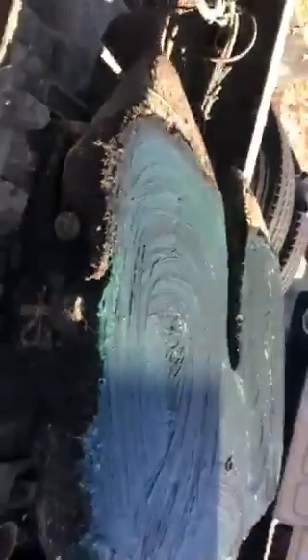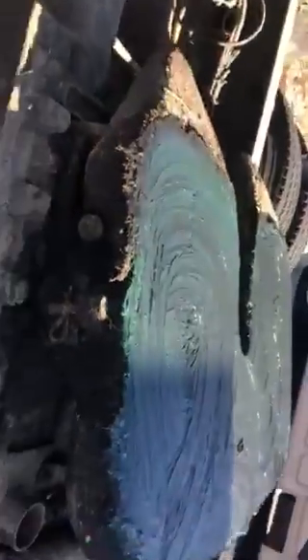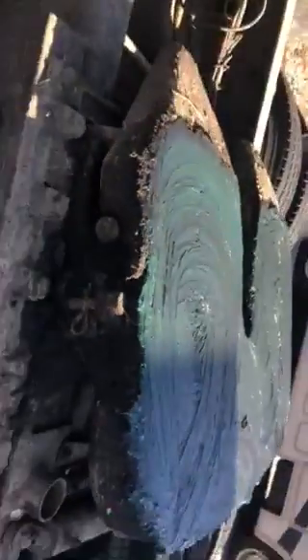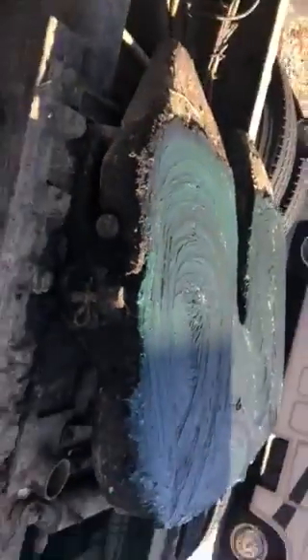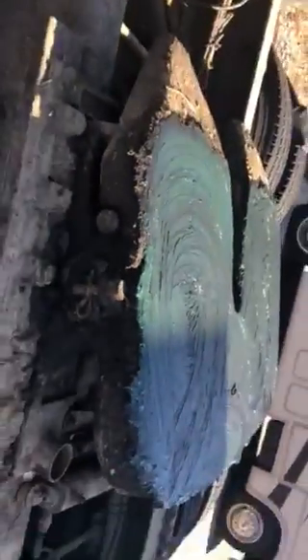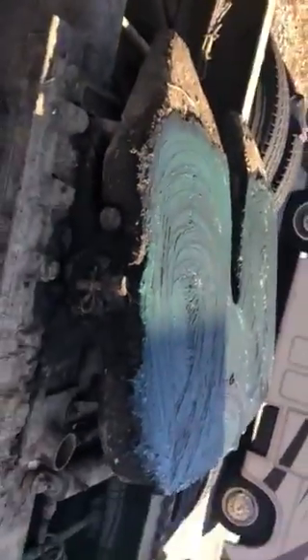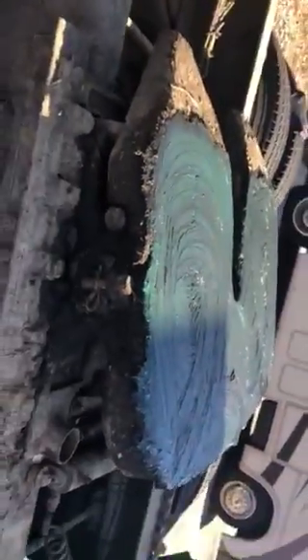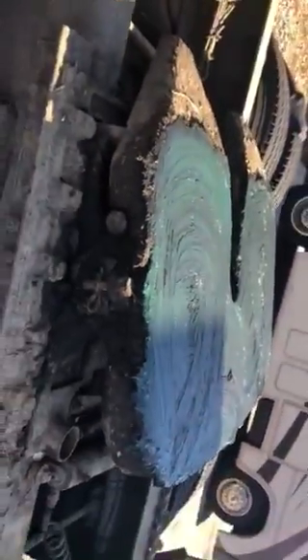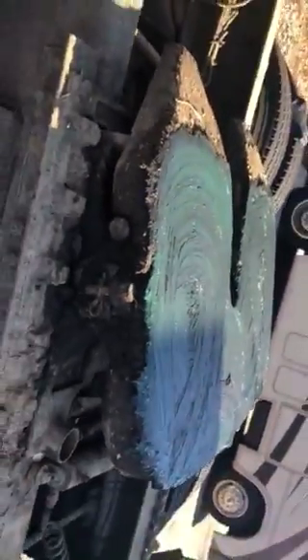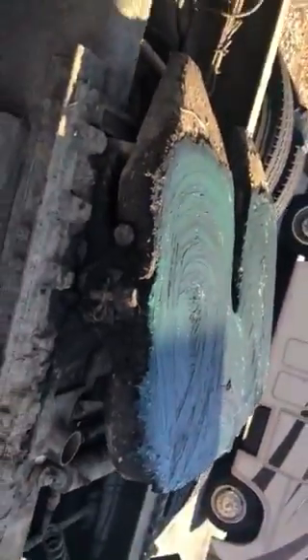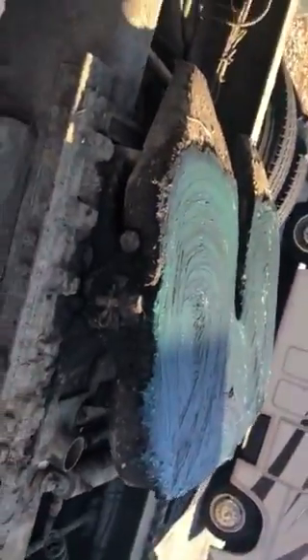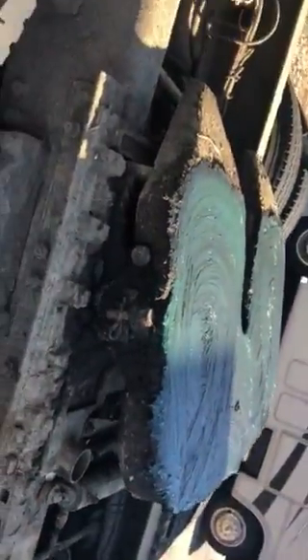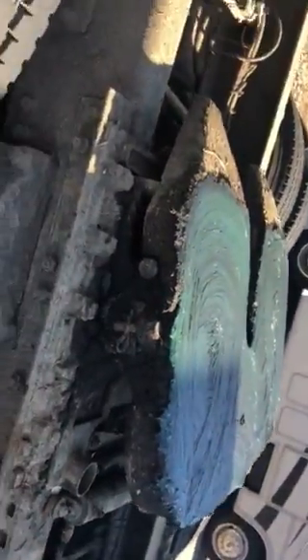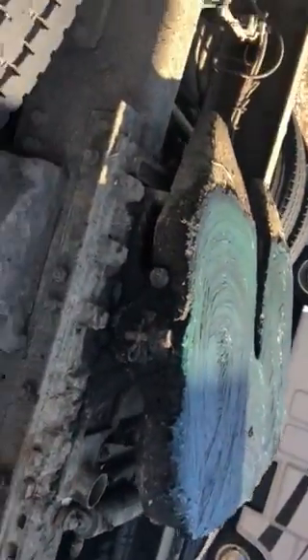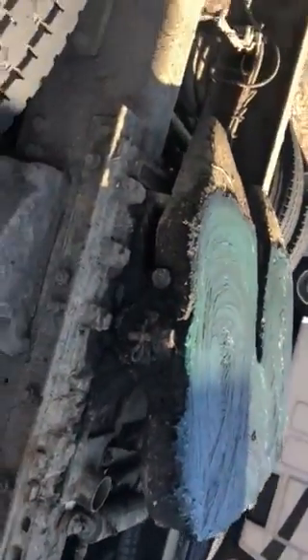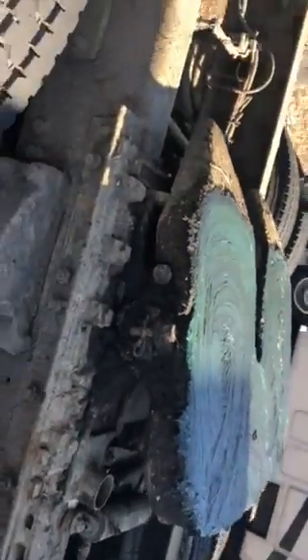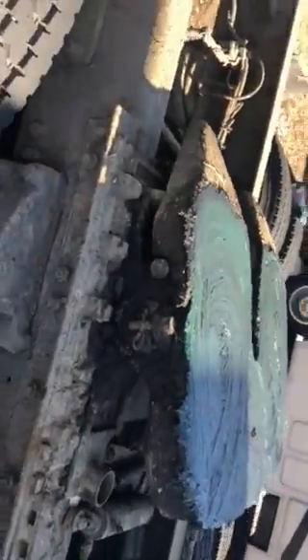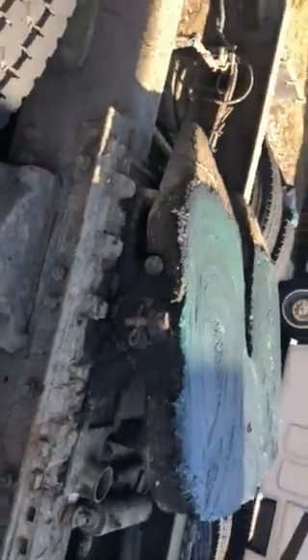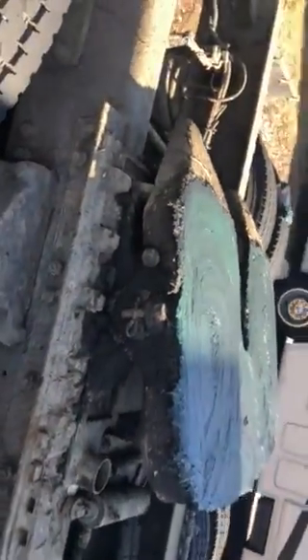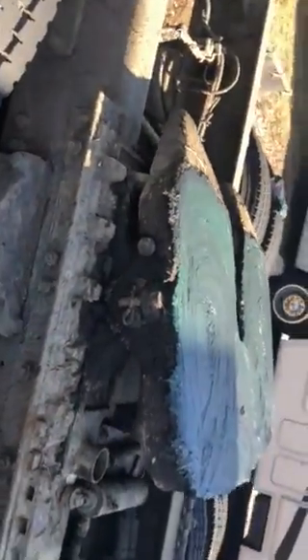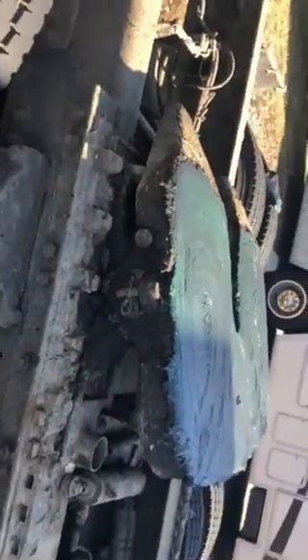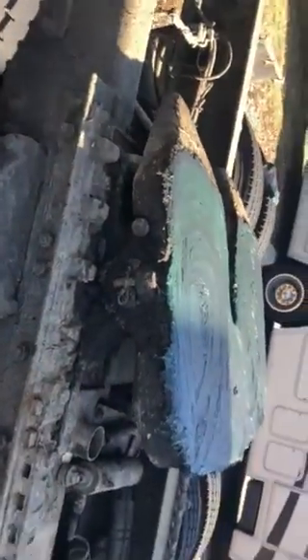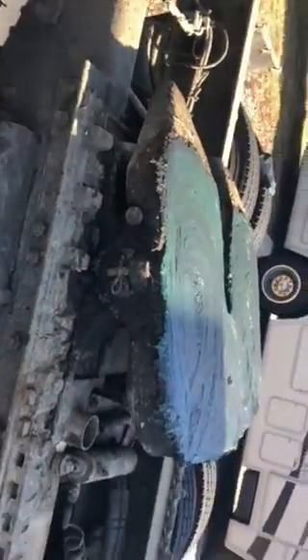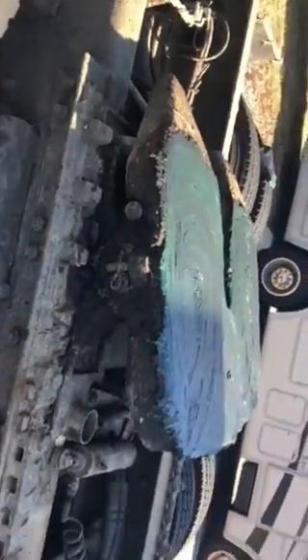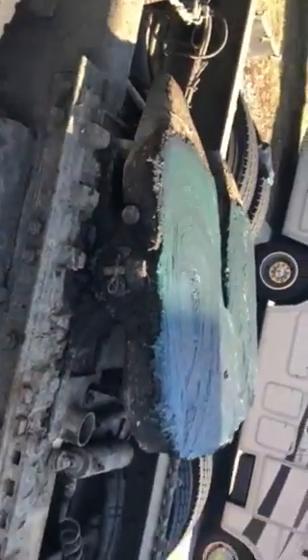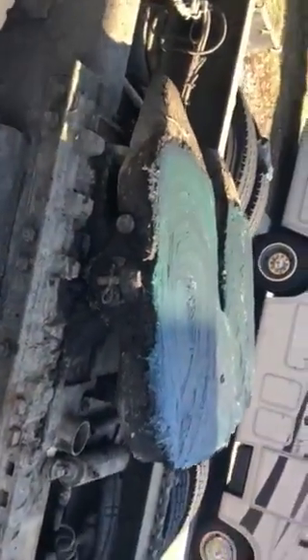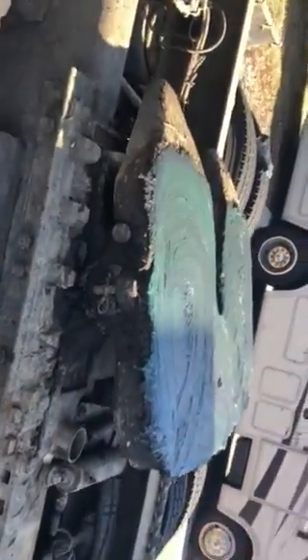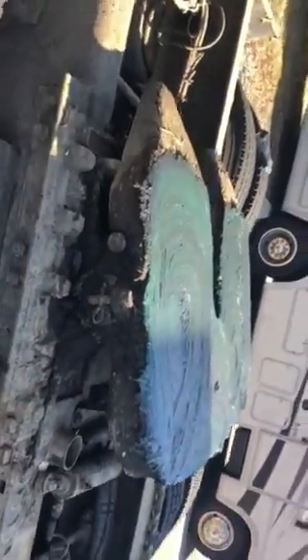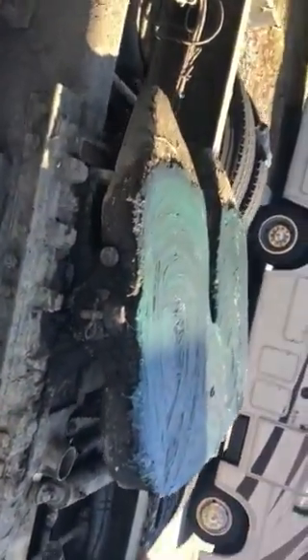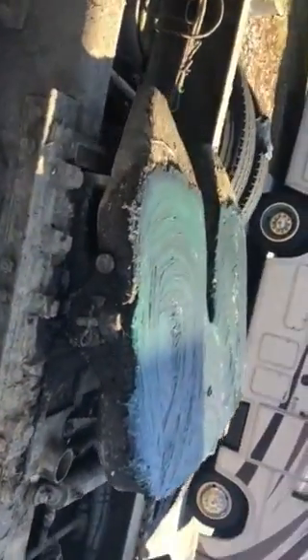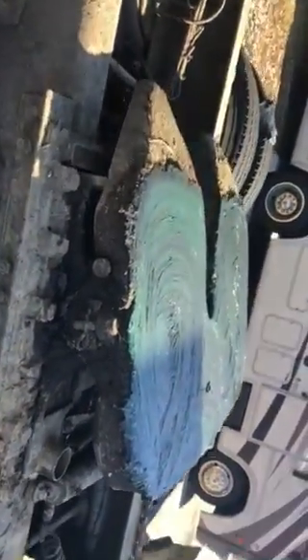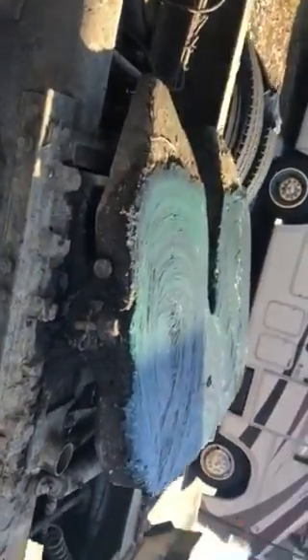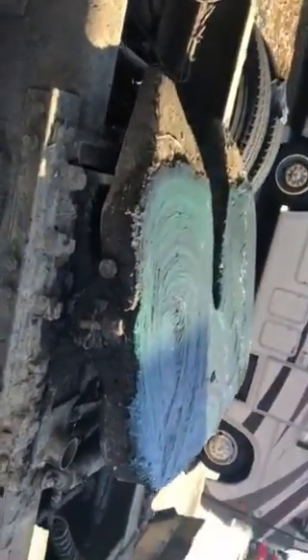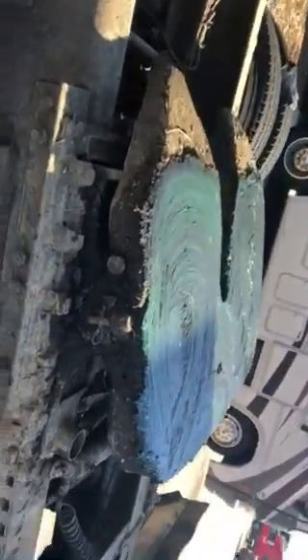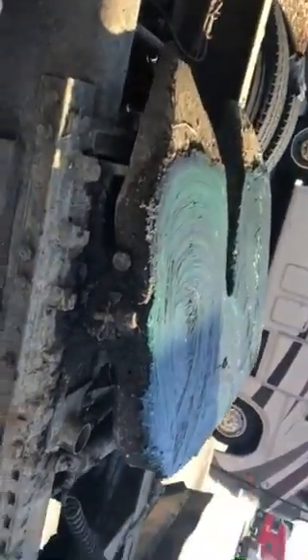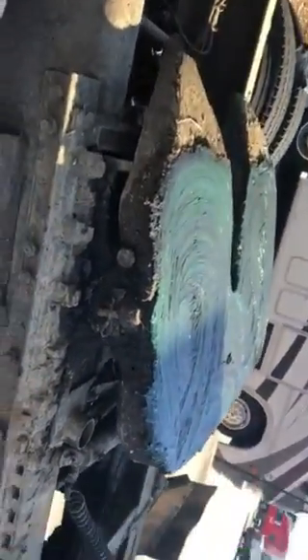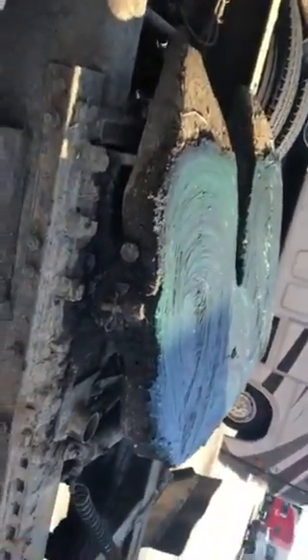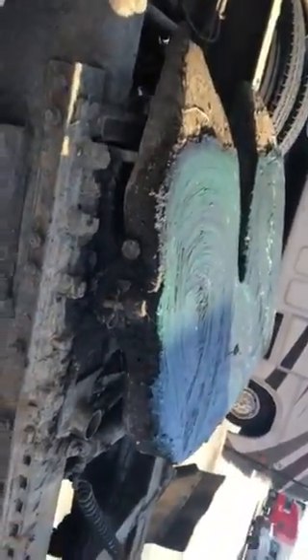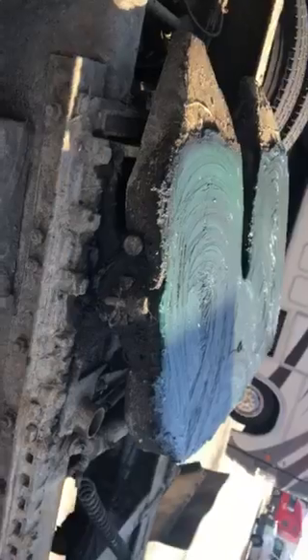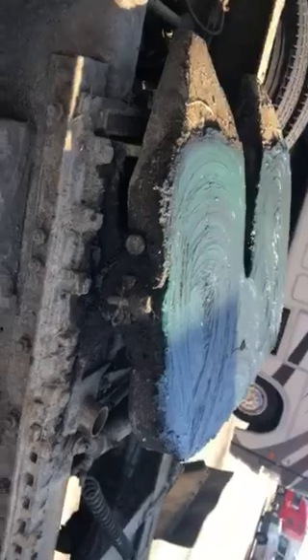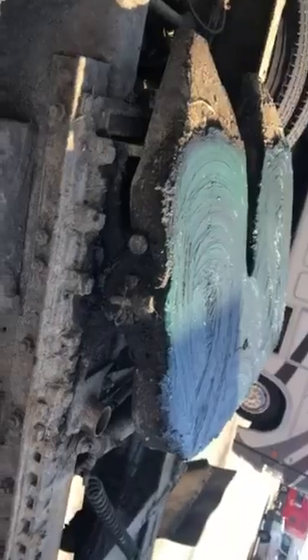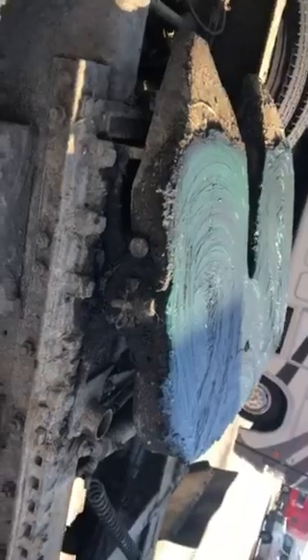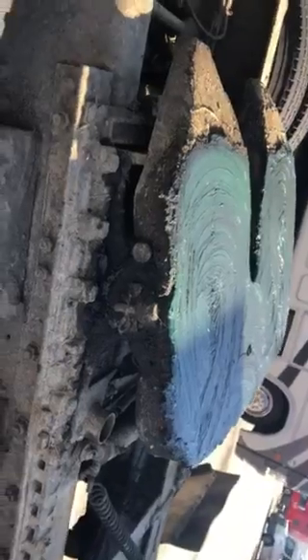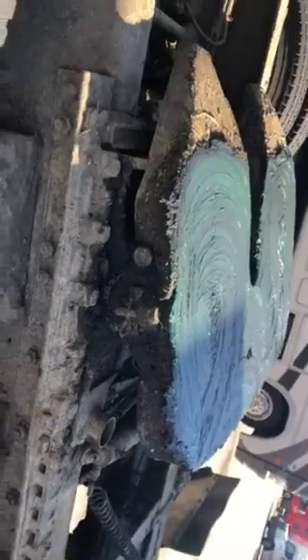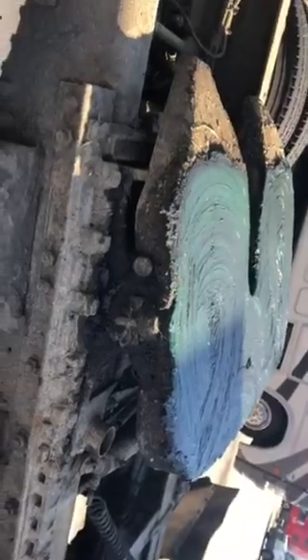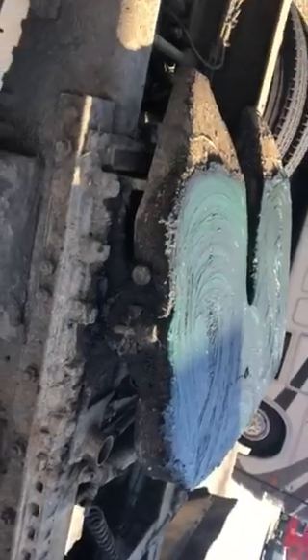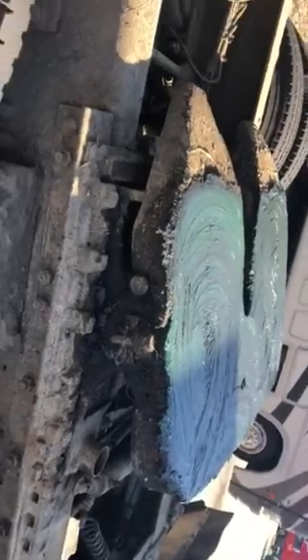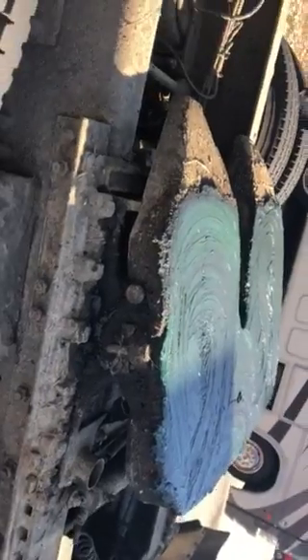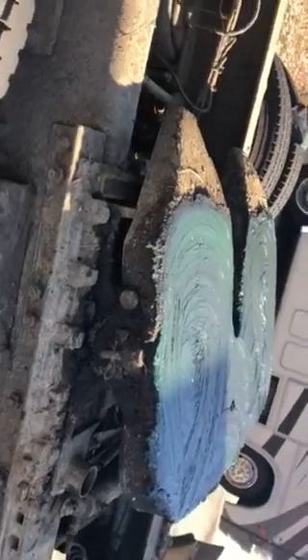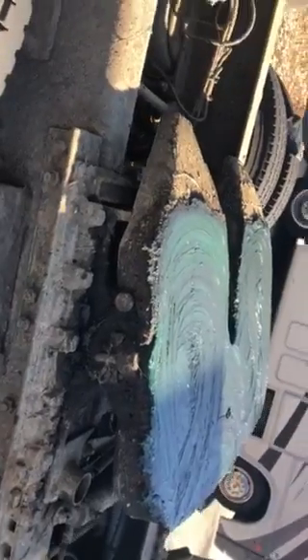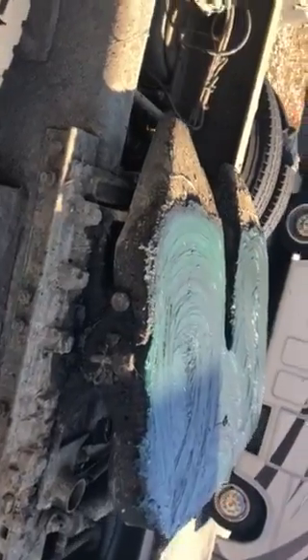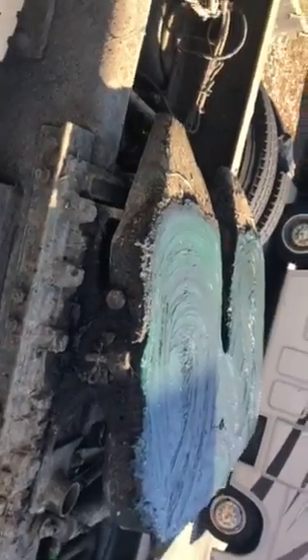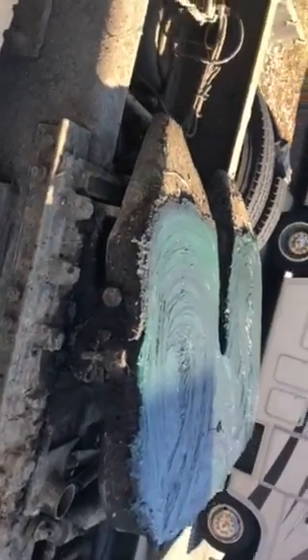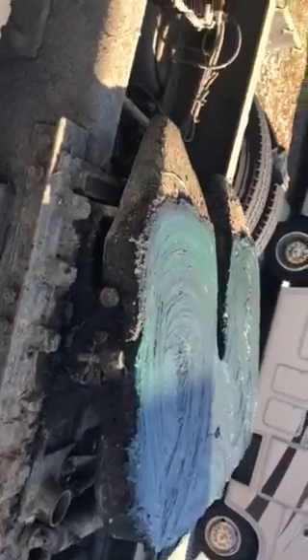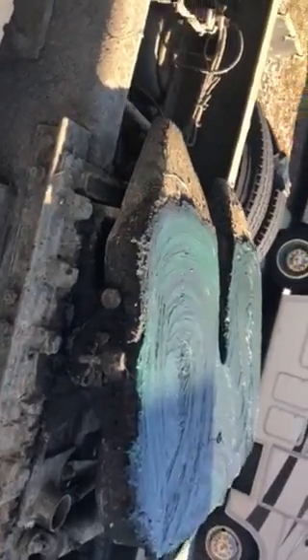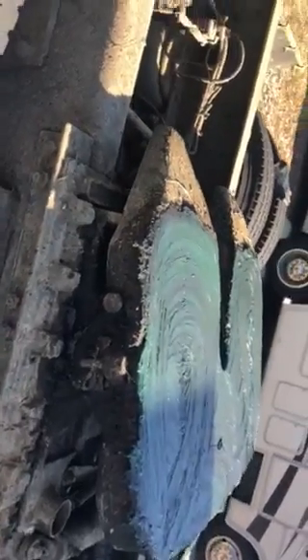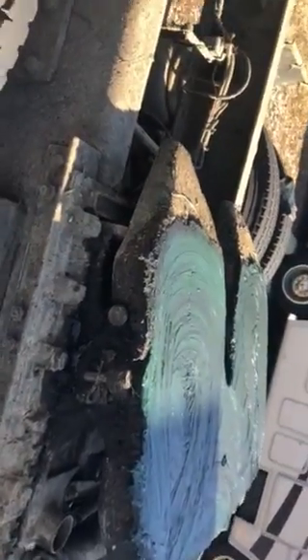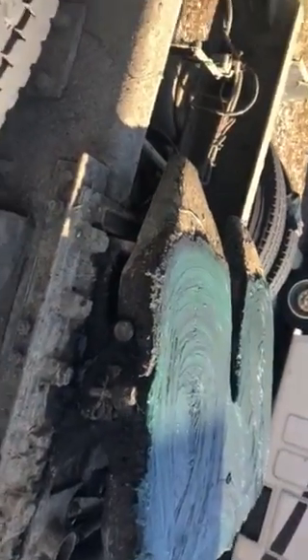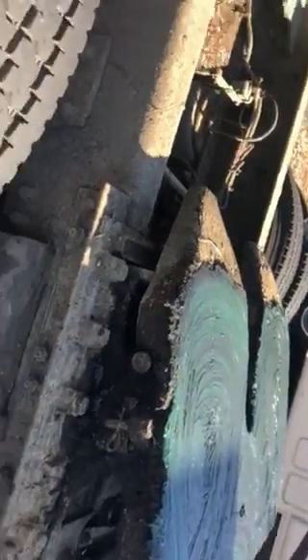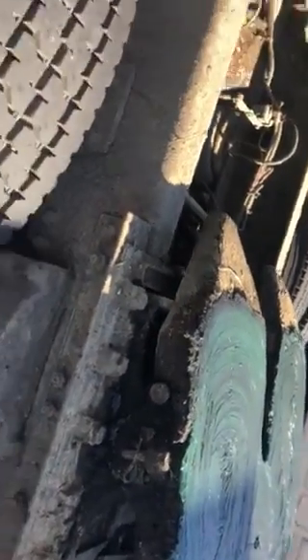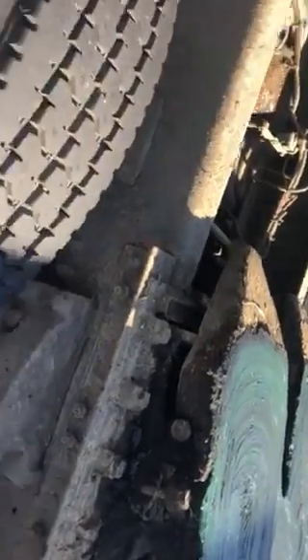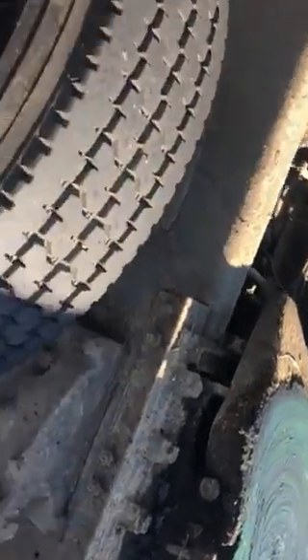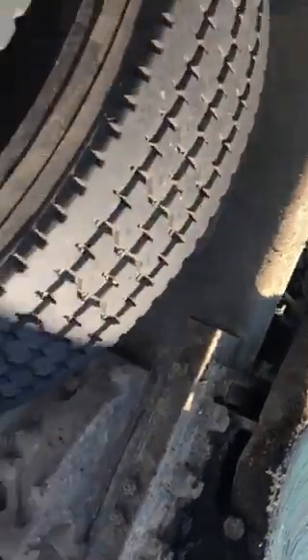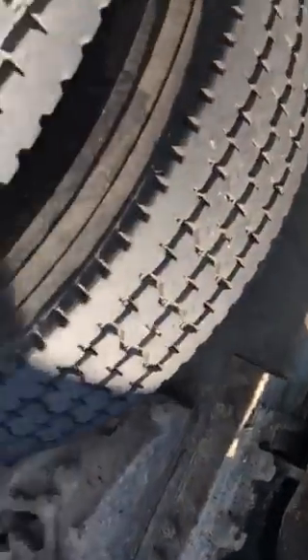That's how you grease a fifth wheel. I could have done it quicker if I wasn't filming, but anyway, you got it.